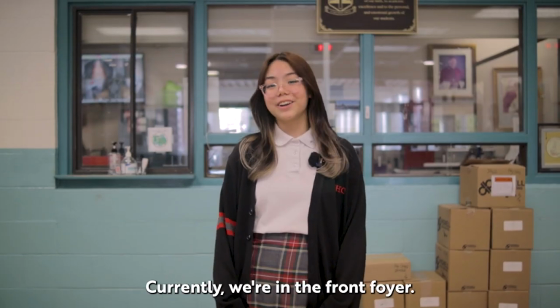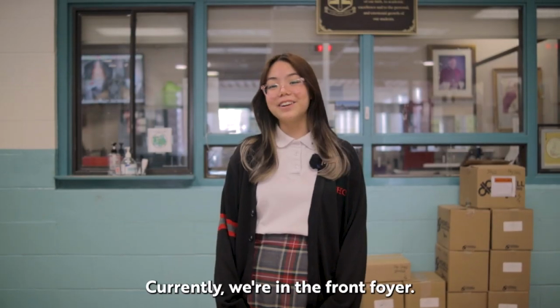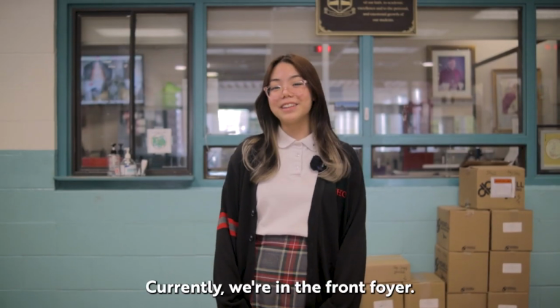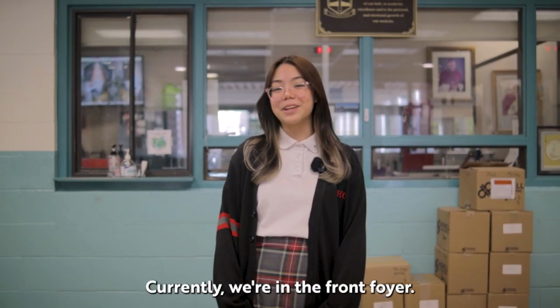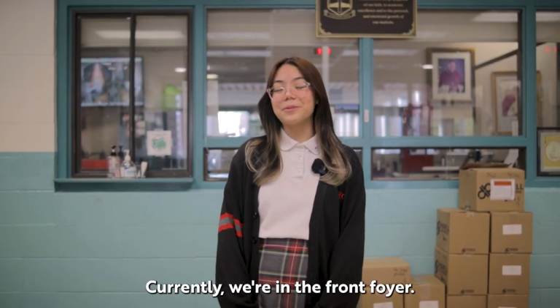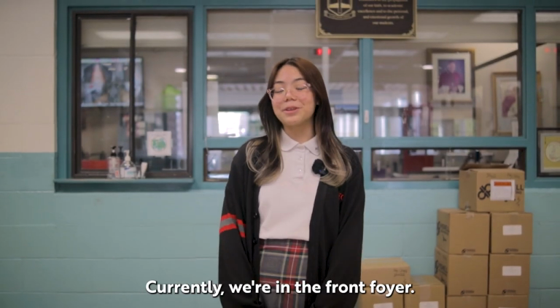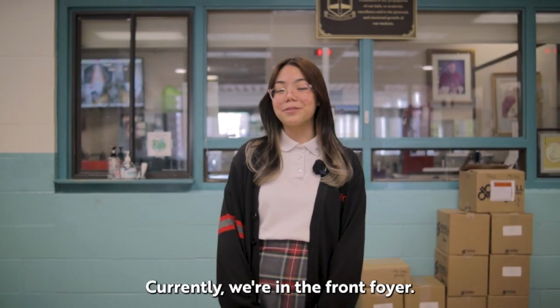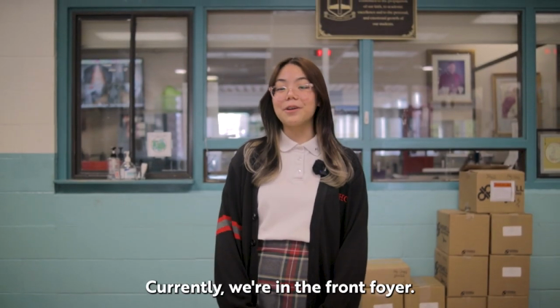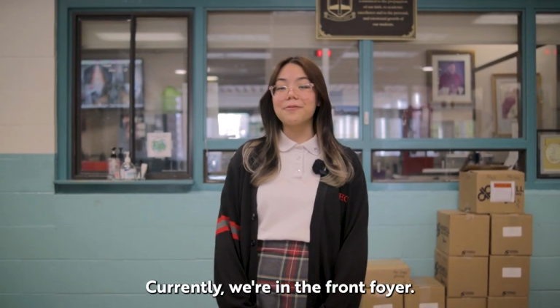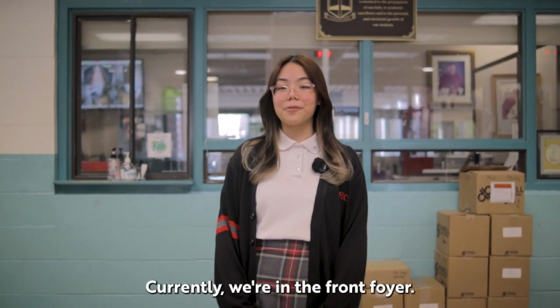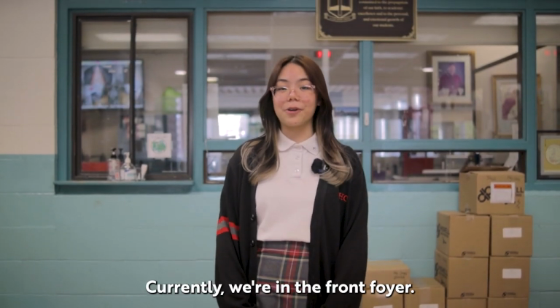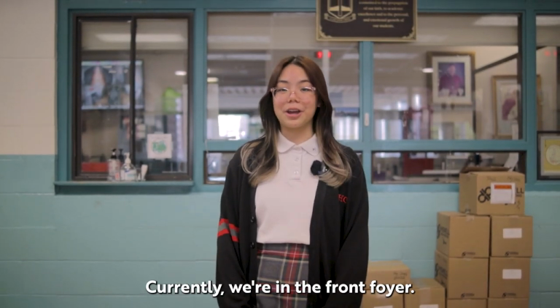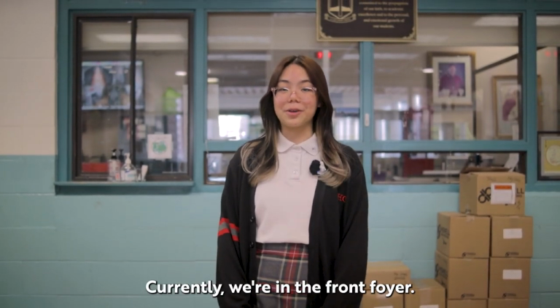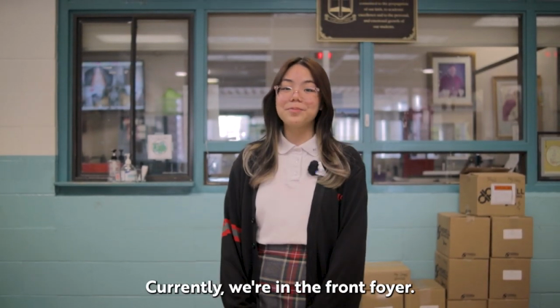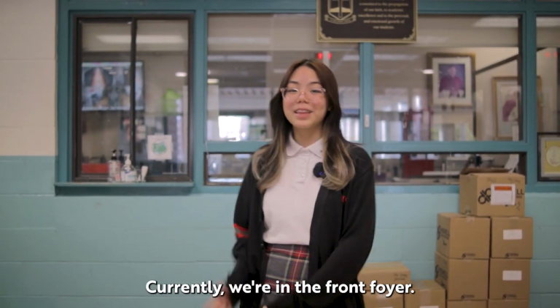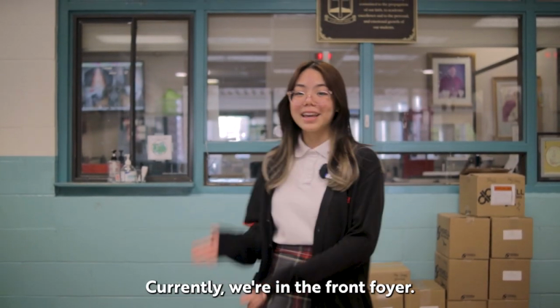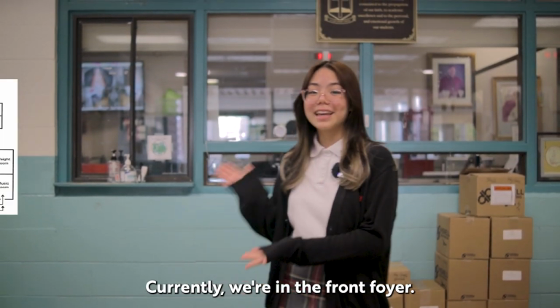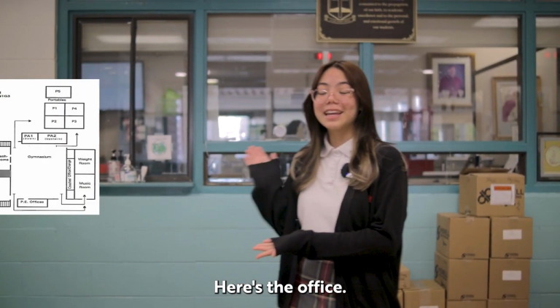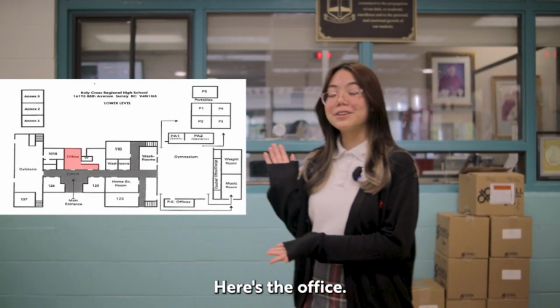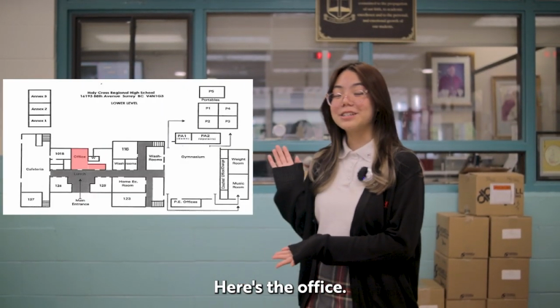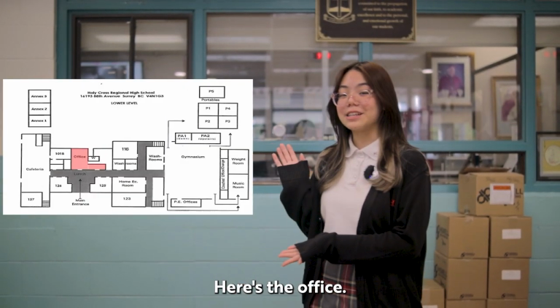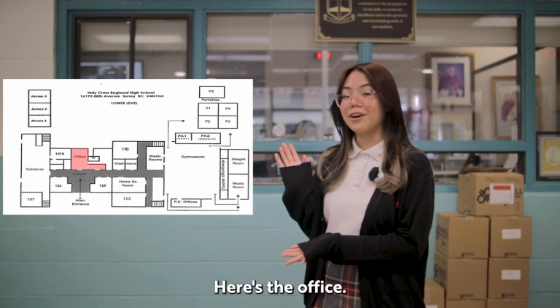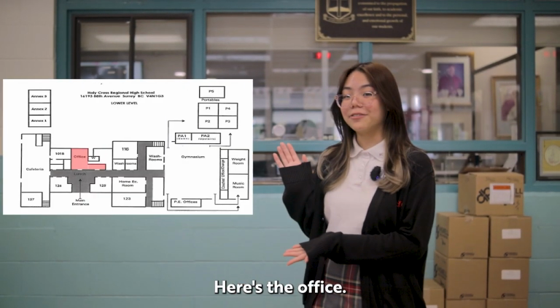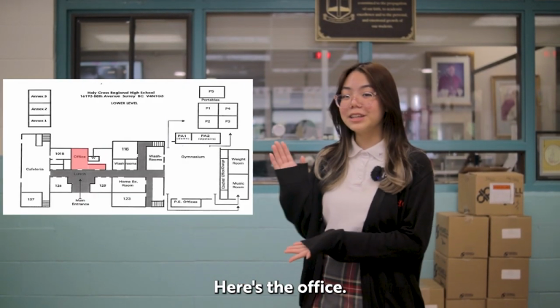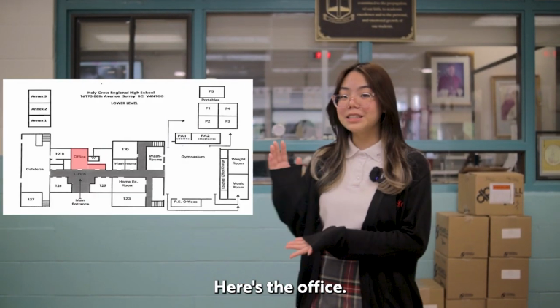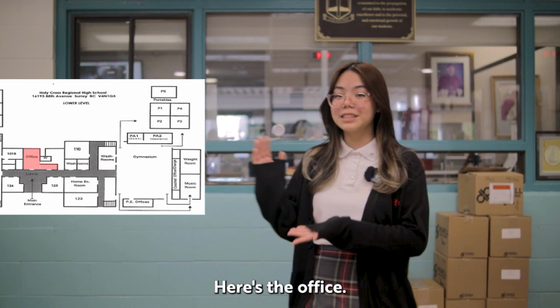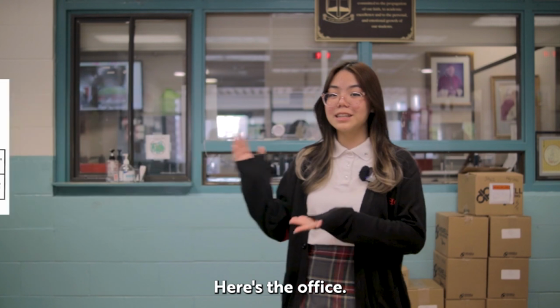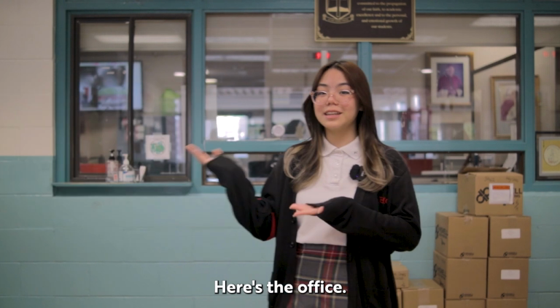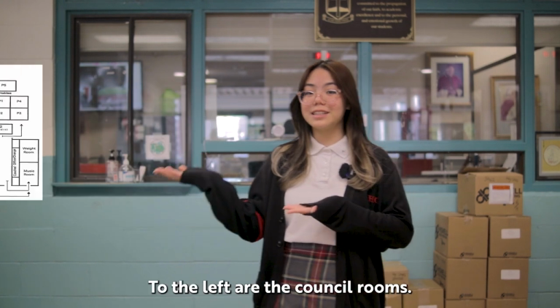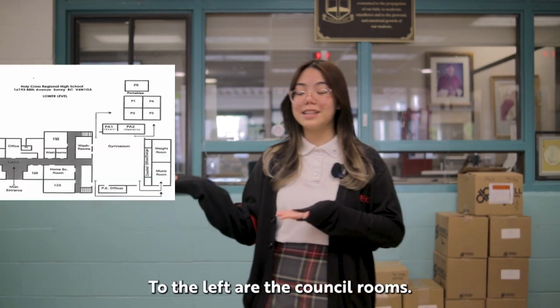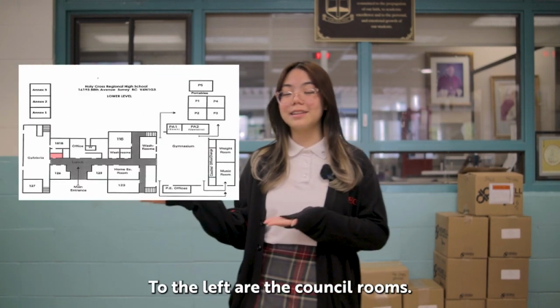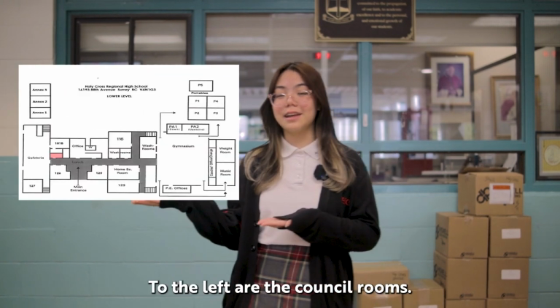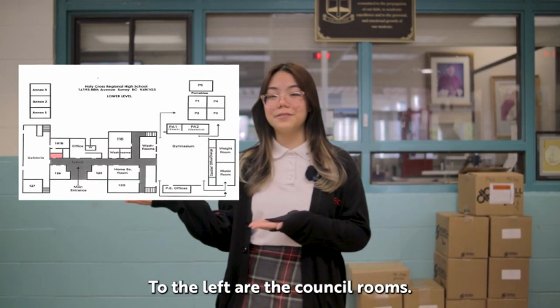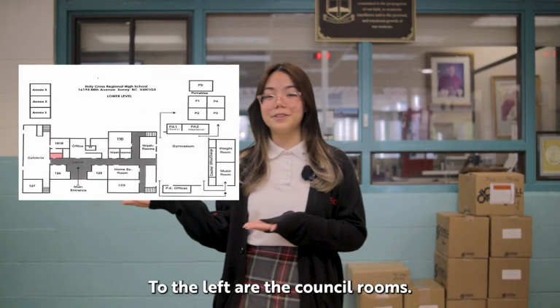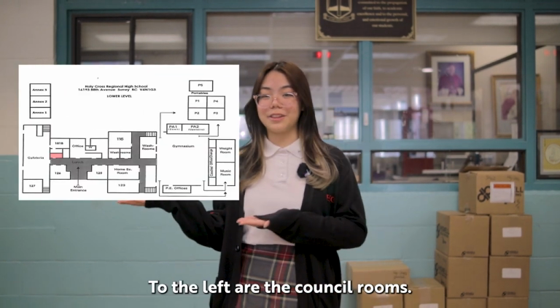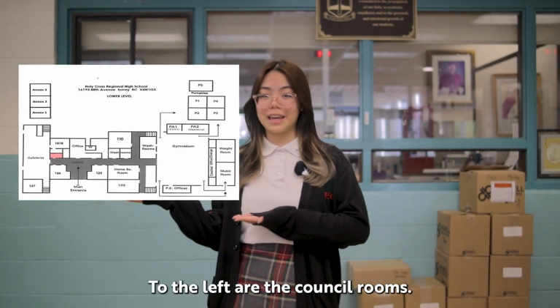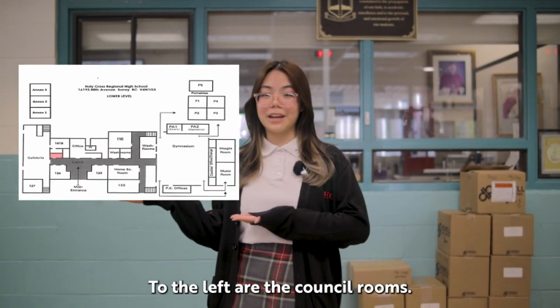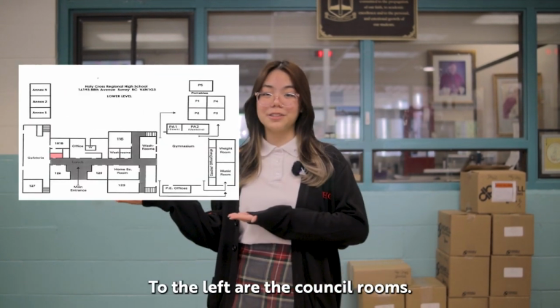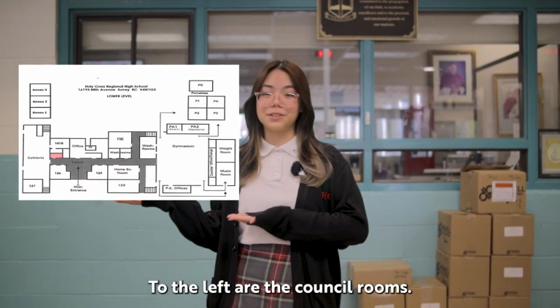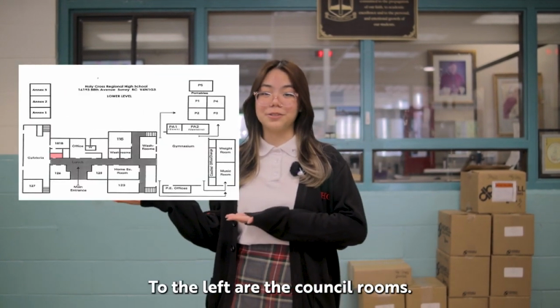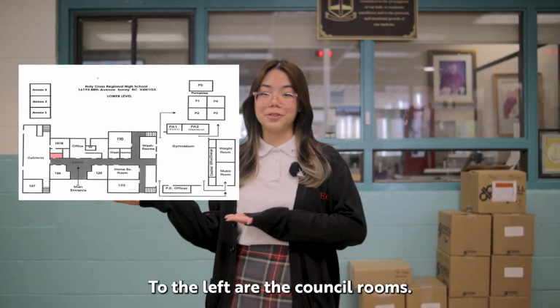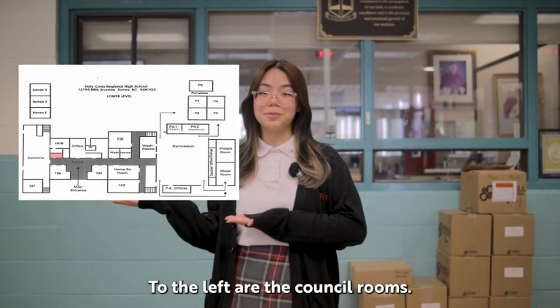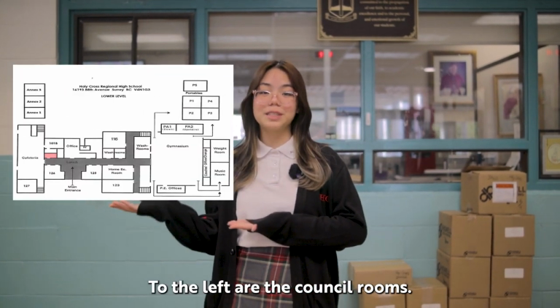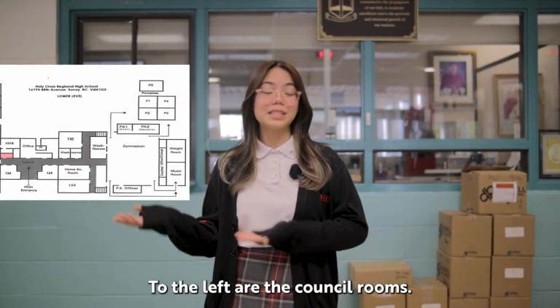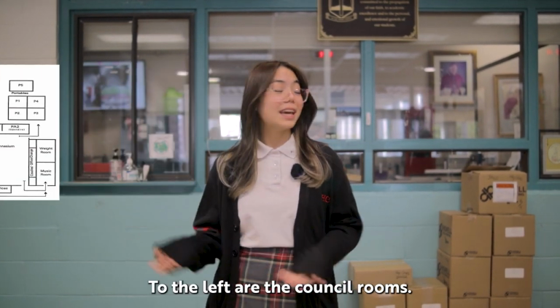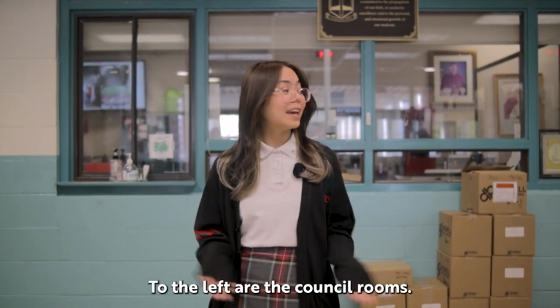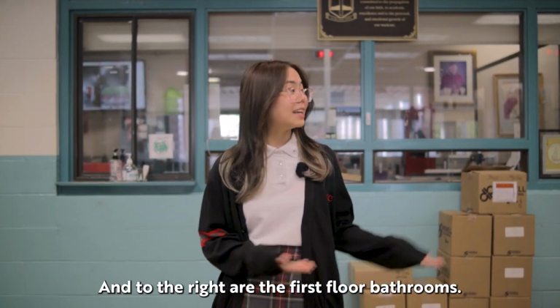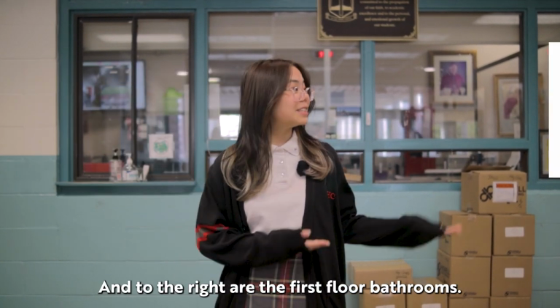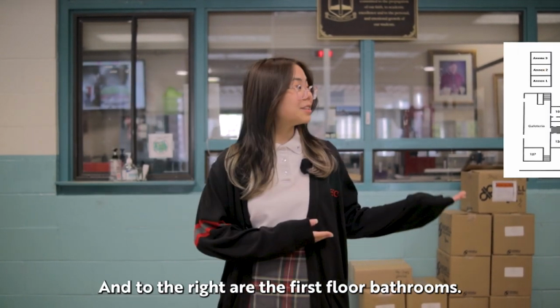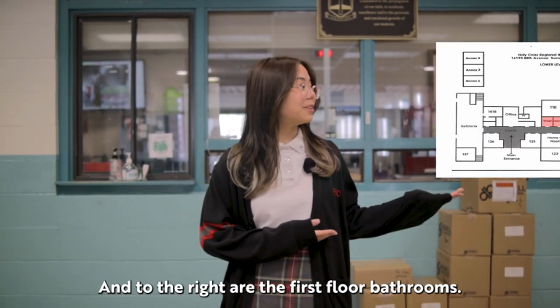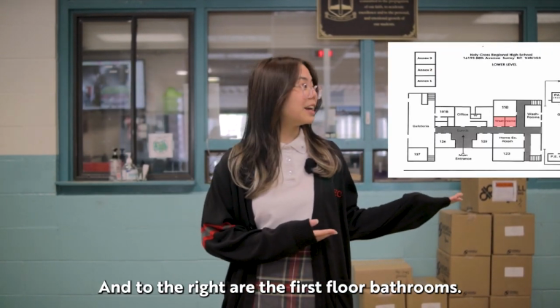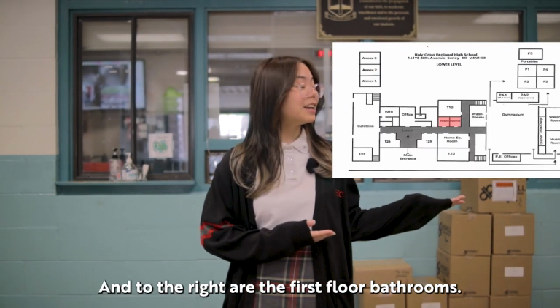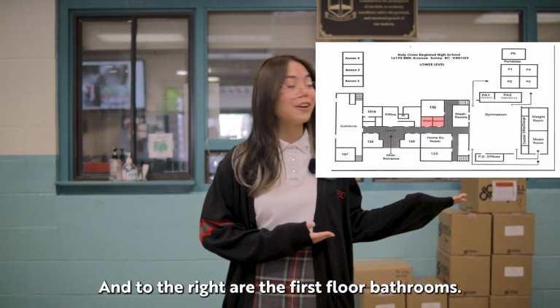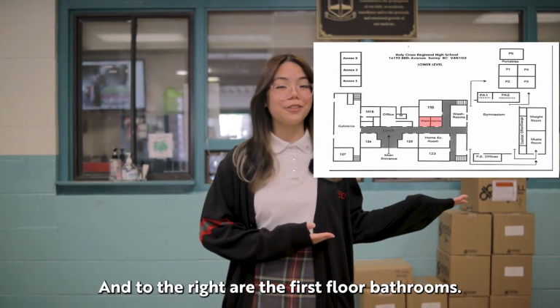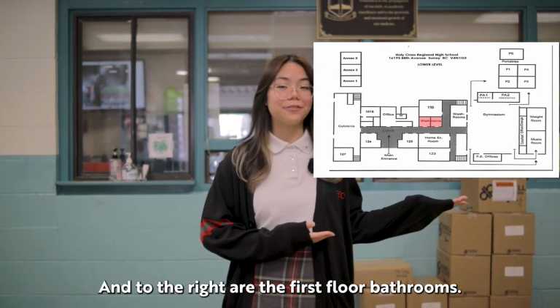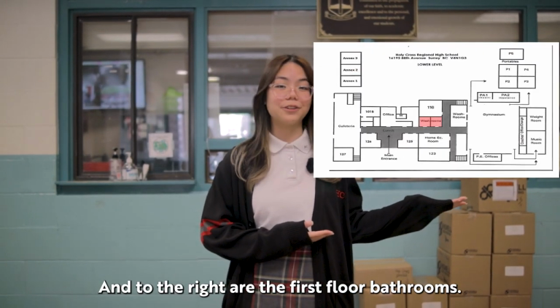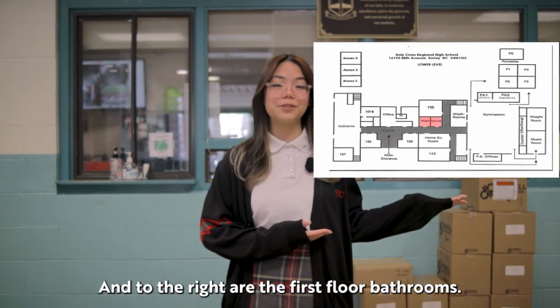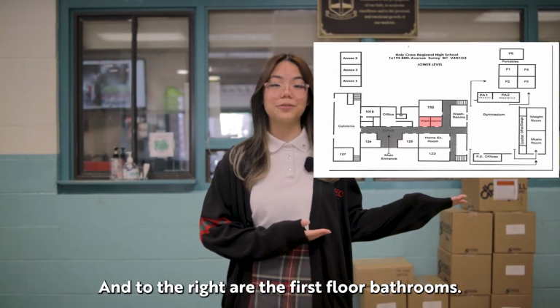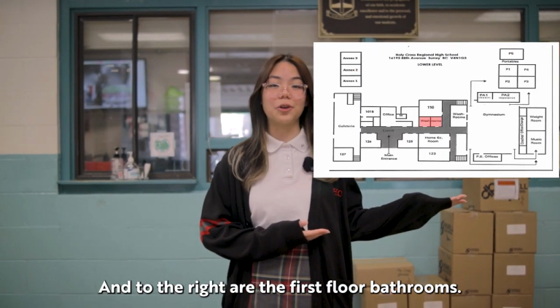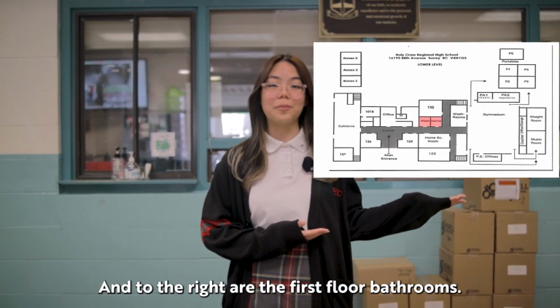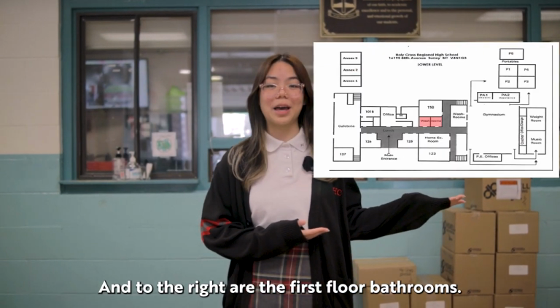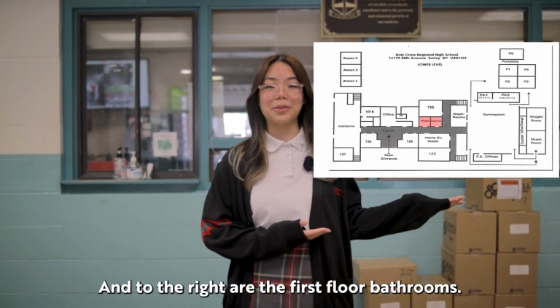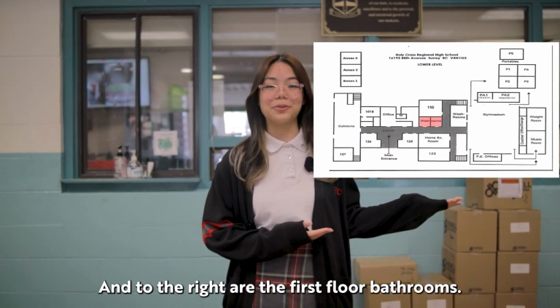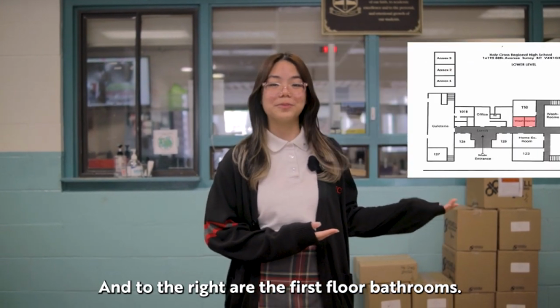Currently we're in the front foyer. Here's the office. To the left are the counselor rooms and to the right are the first floor bathrooms.